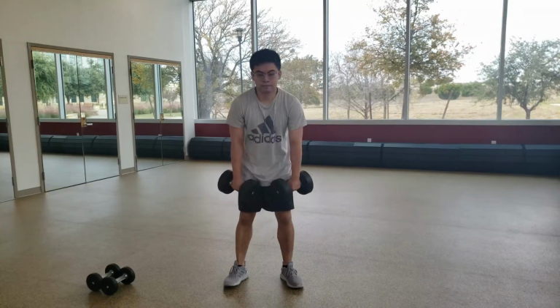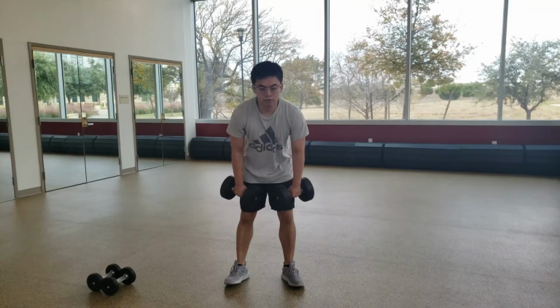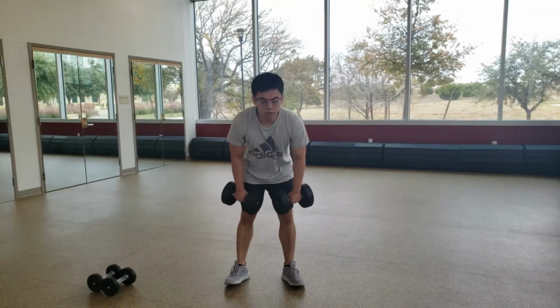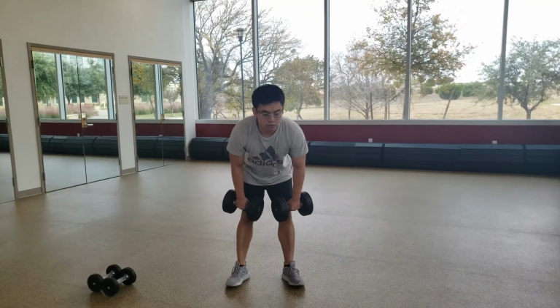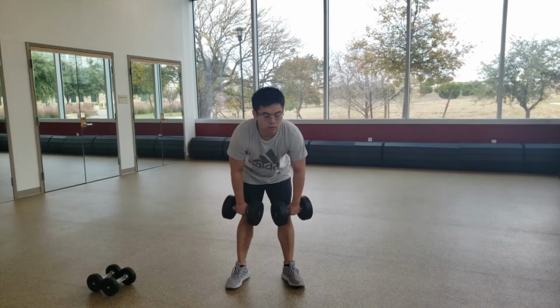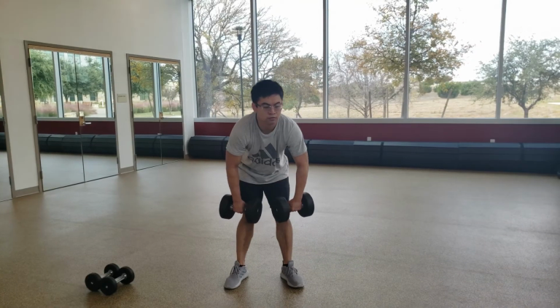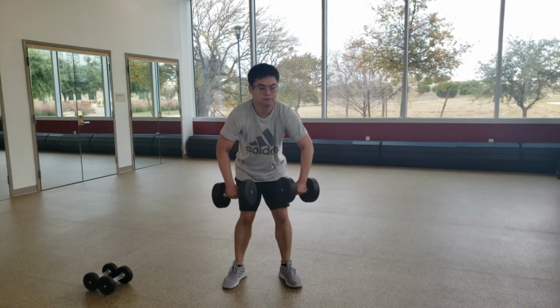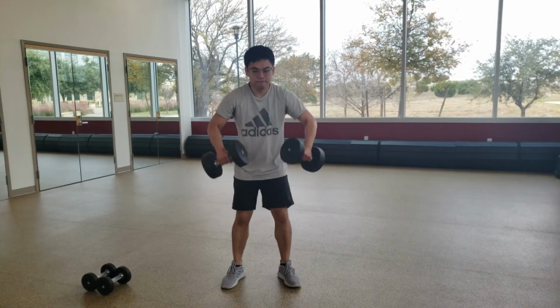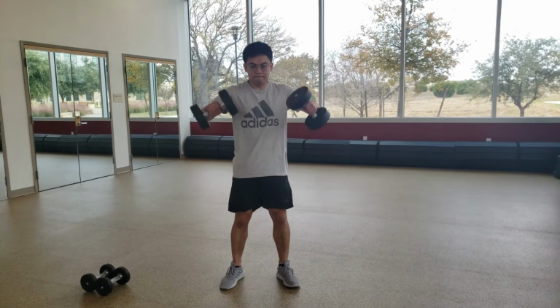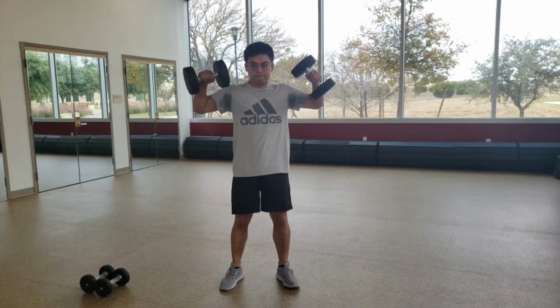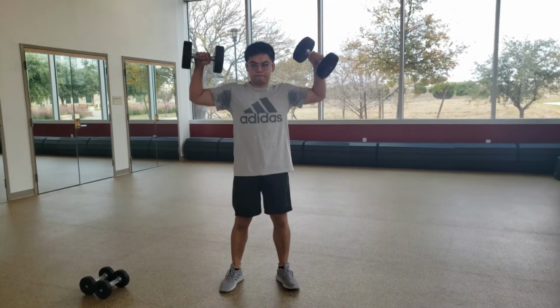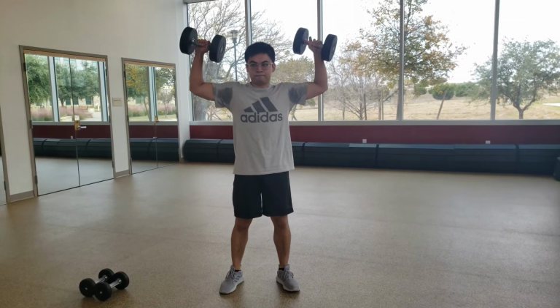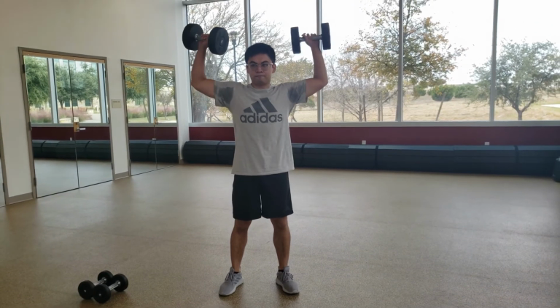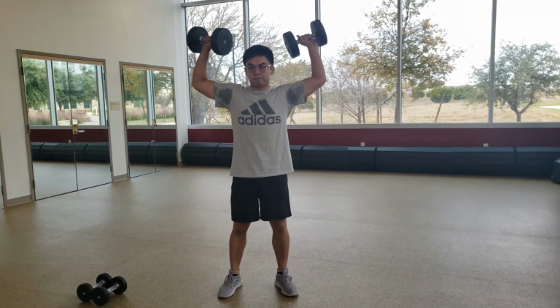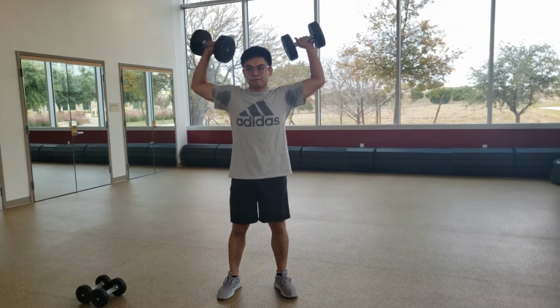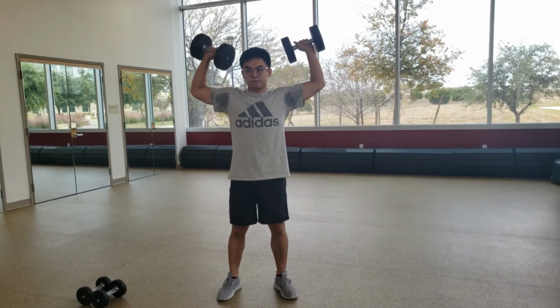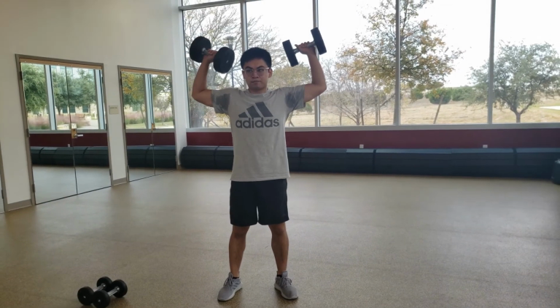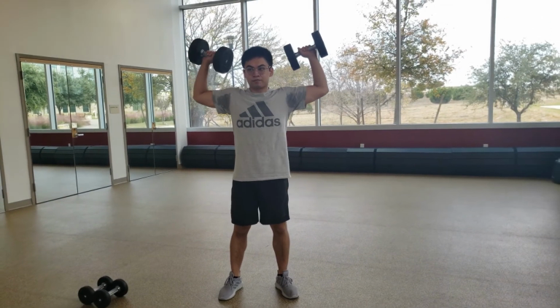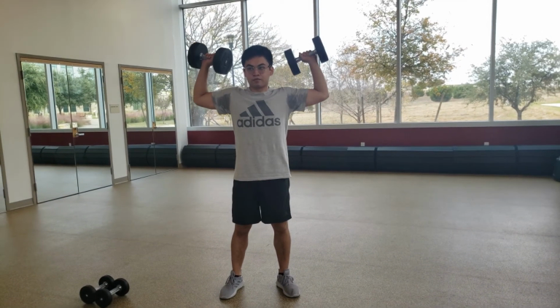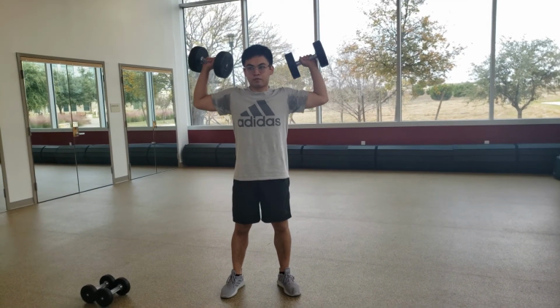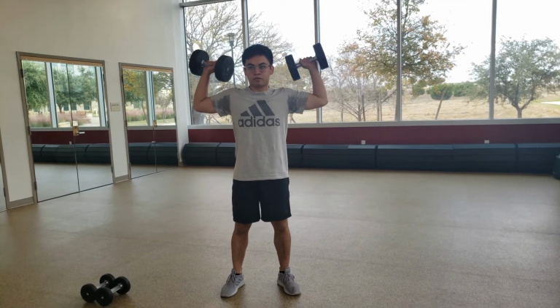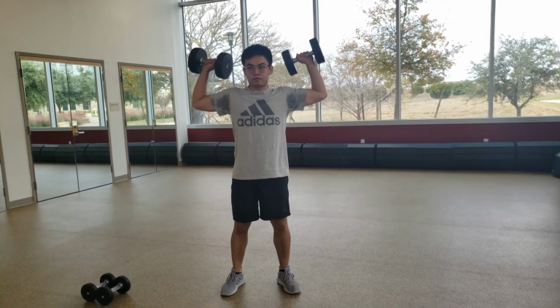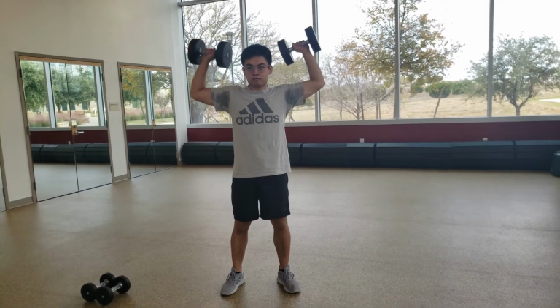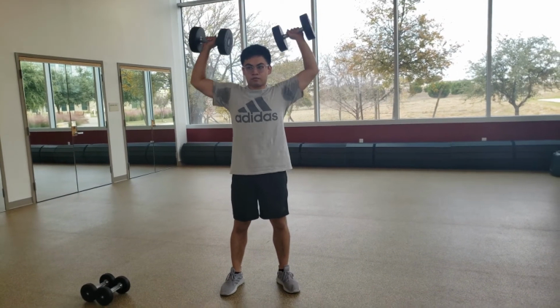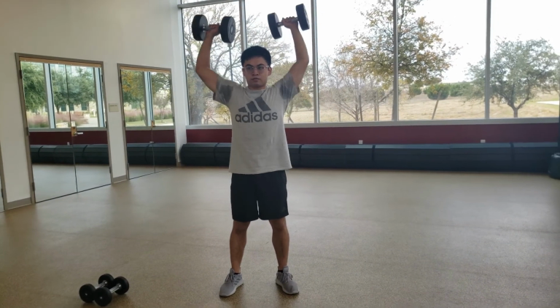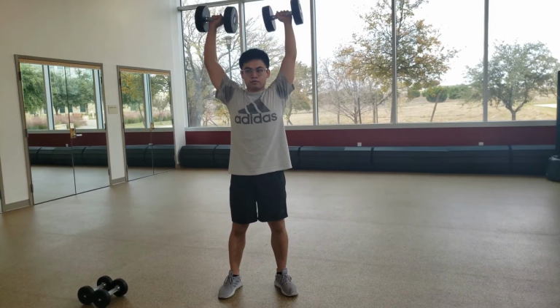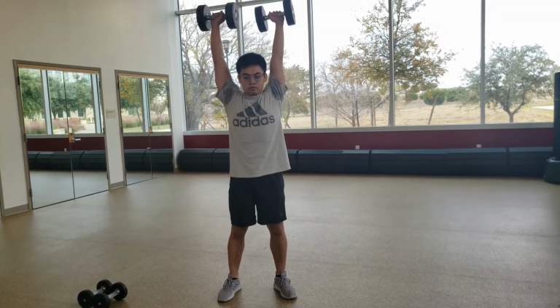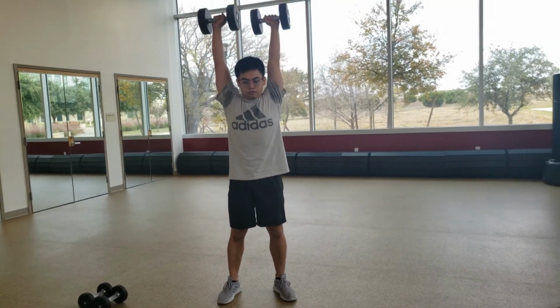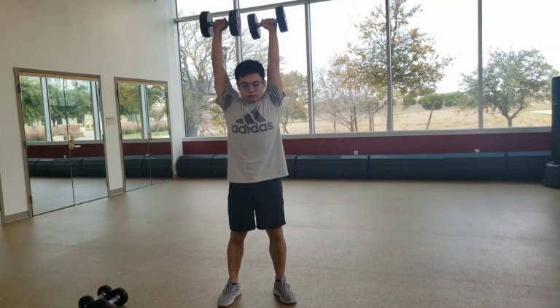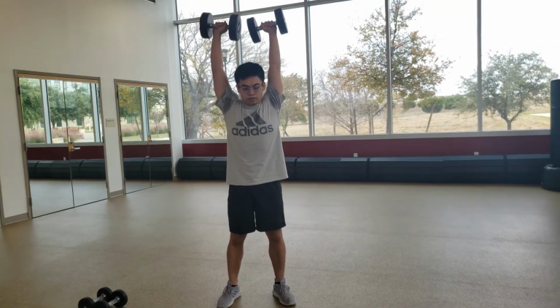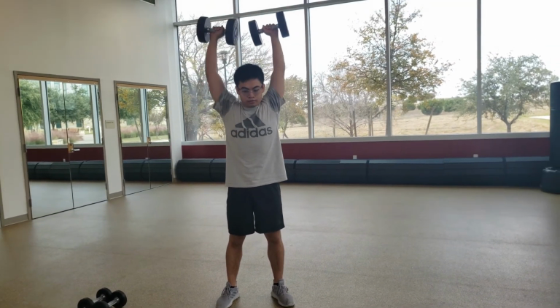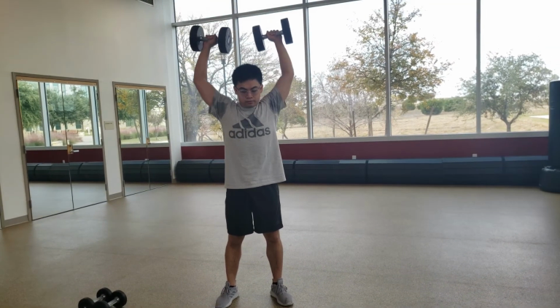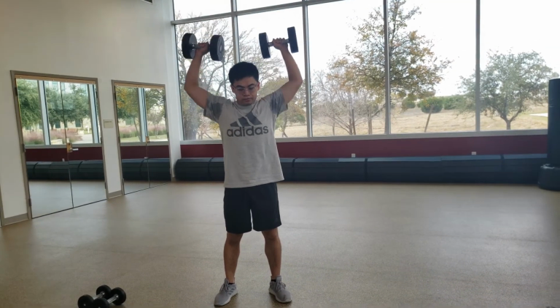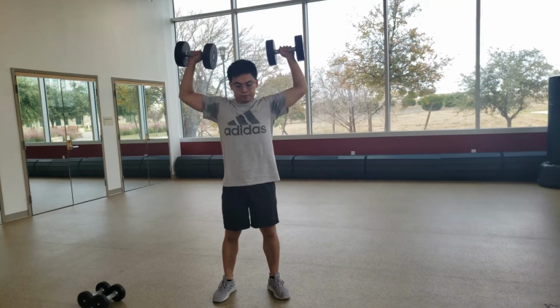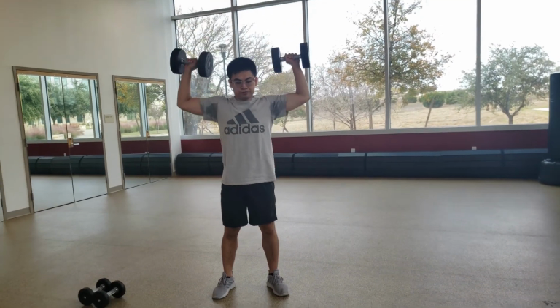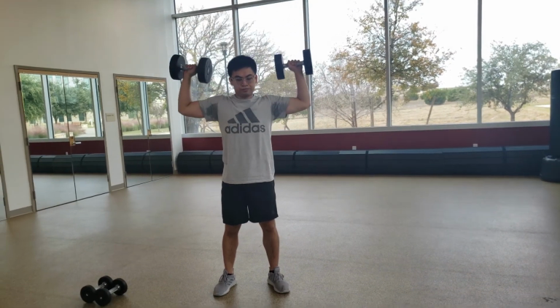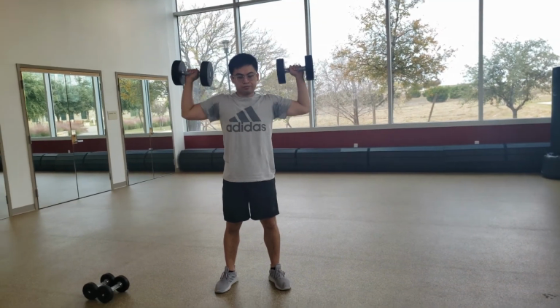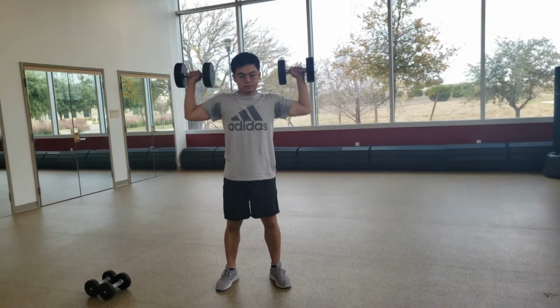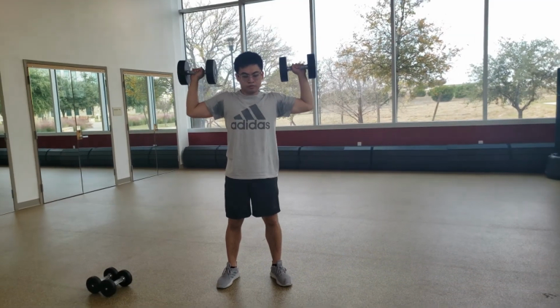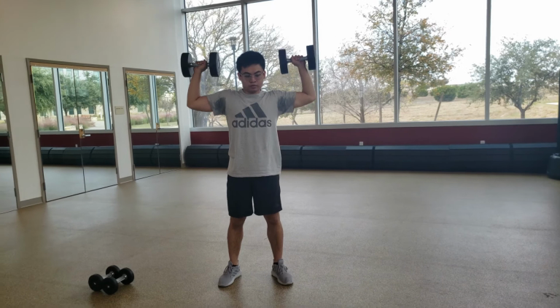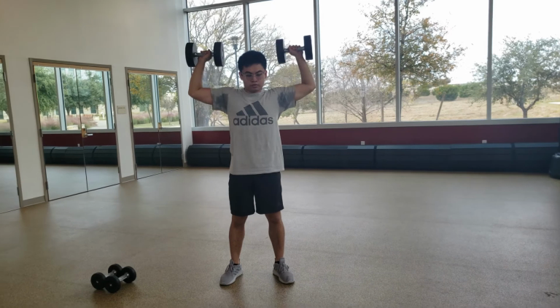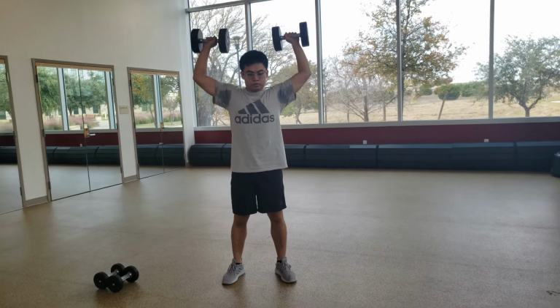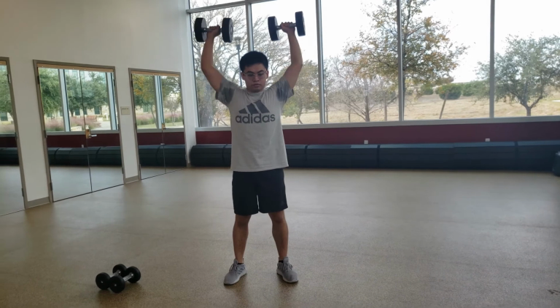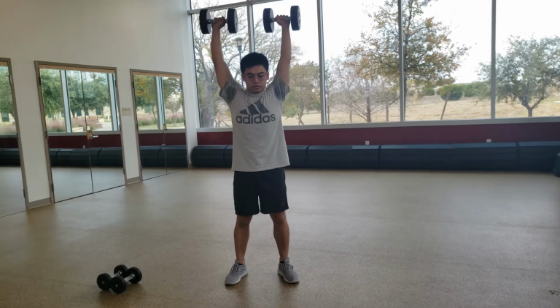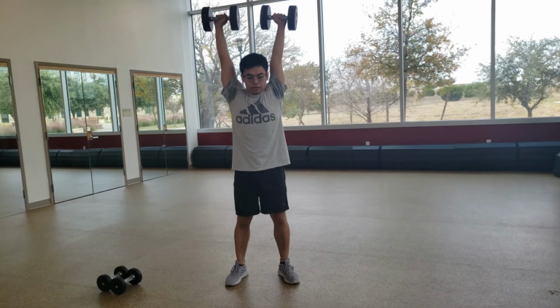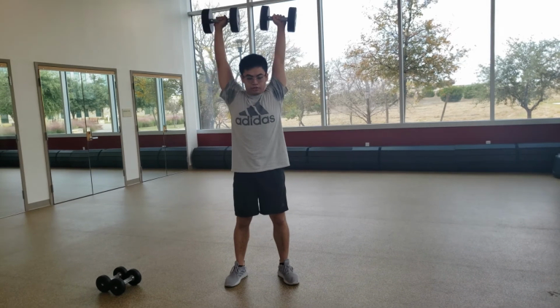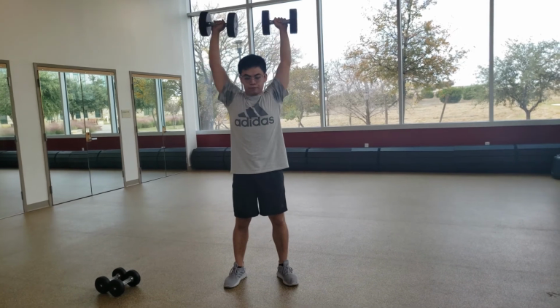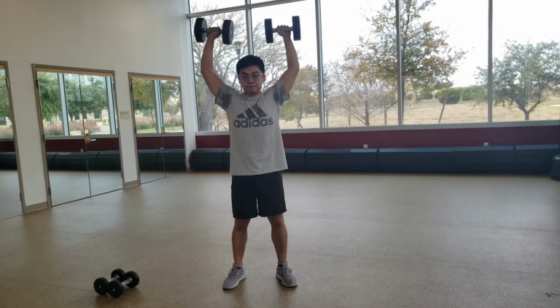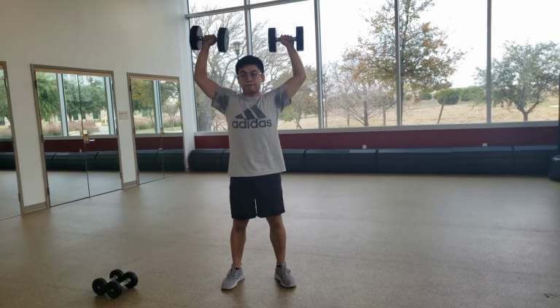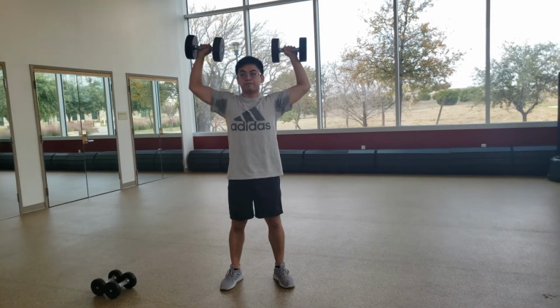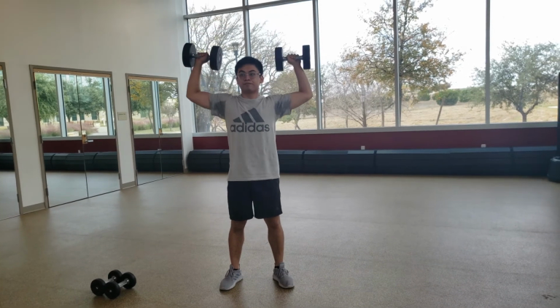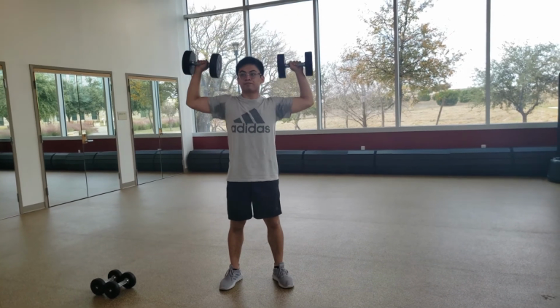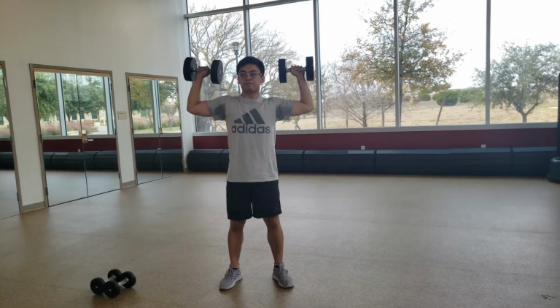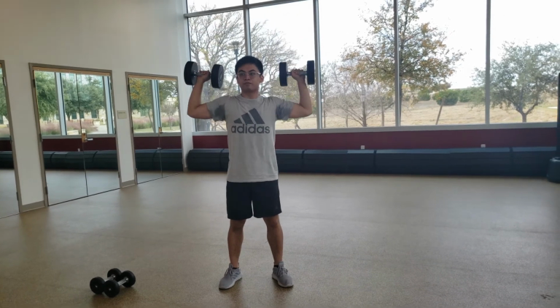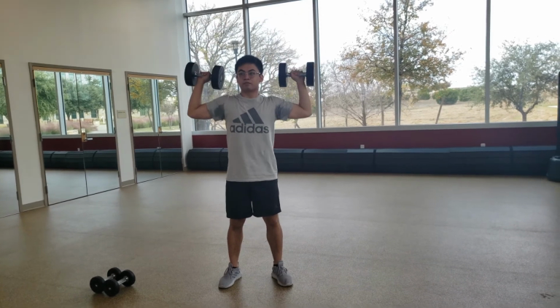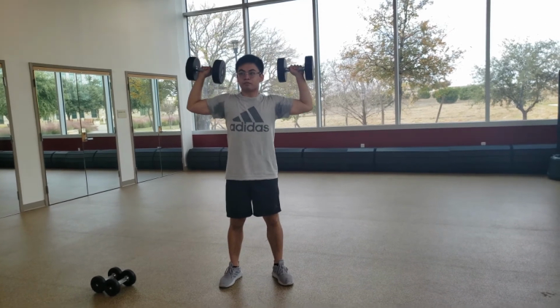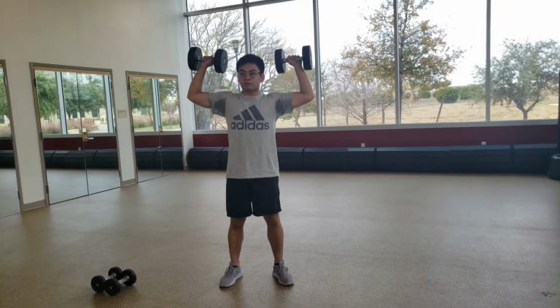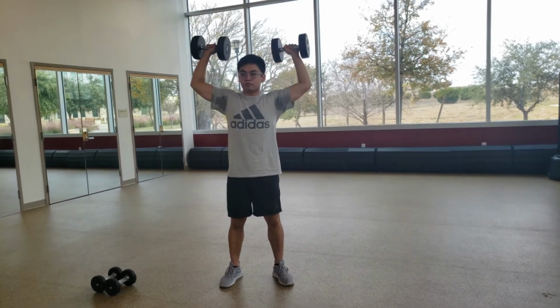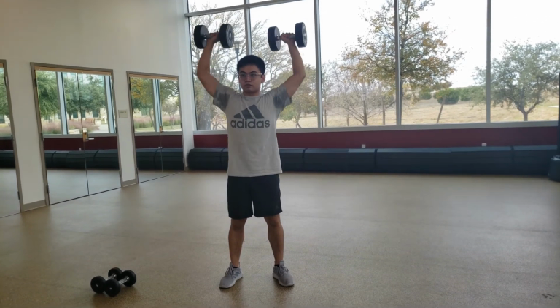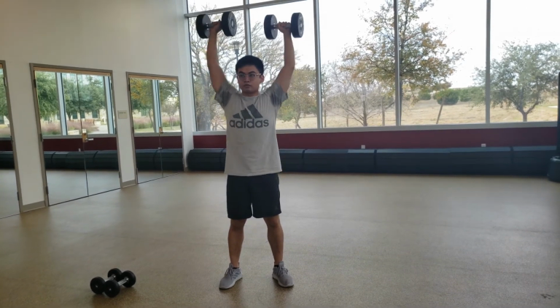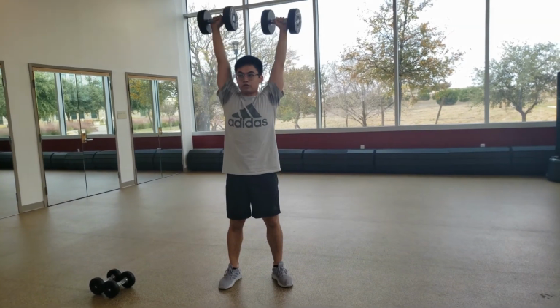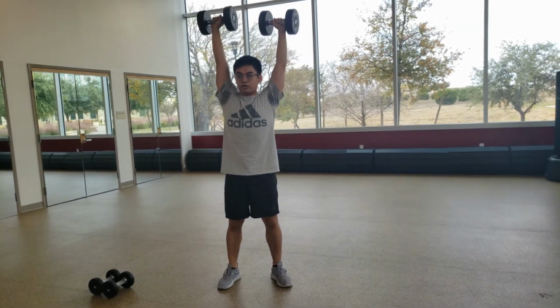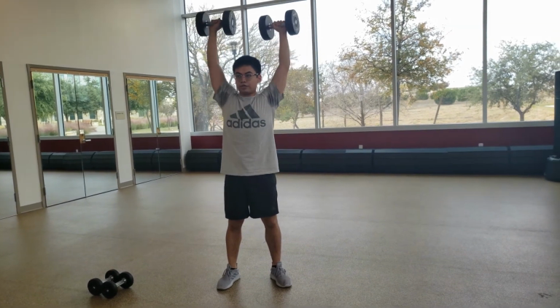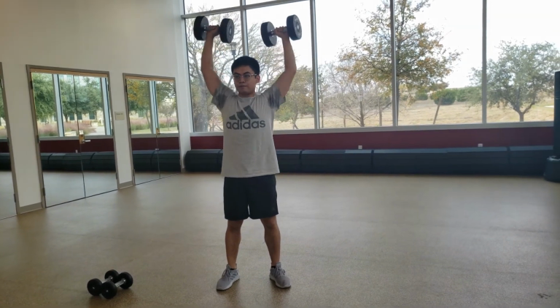Next workout is 12 shoulder presses. What you want to do is have your arms form a 90-degree angle, as seen in the video, and then fully extend your arms upward.